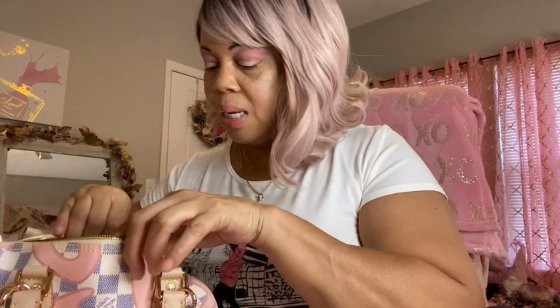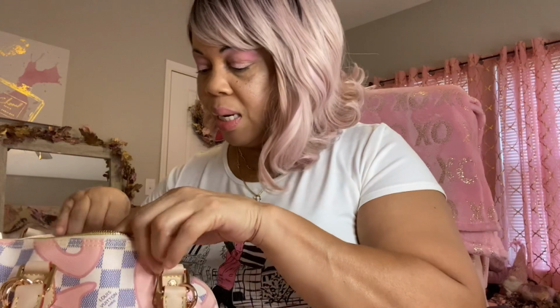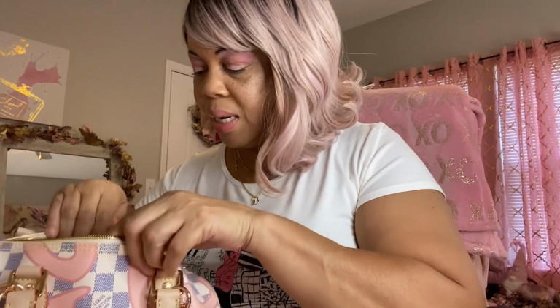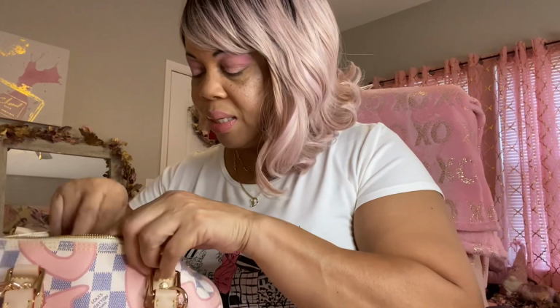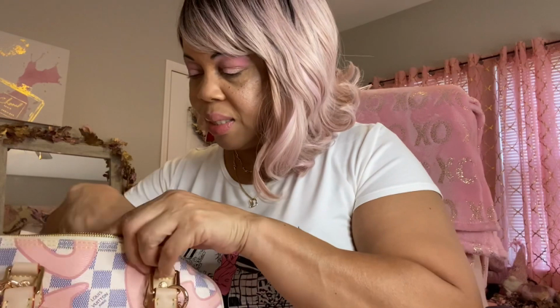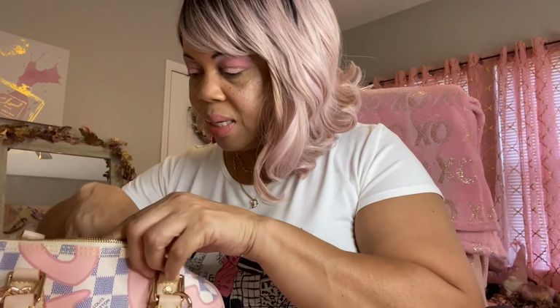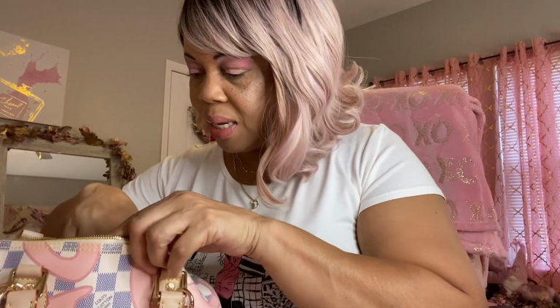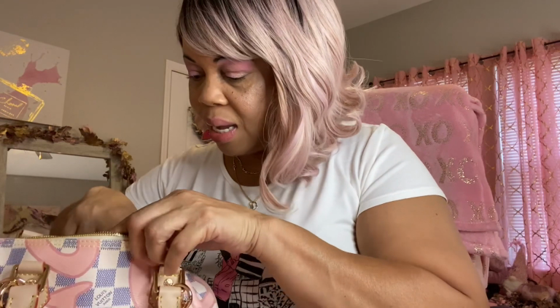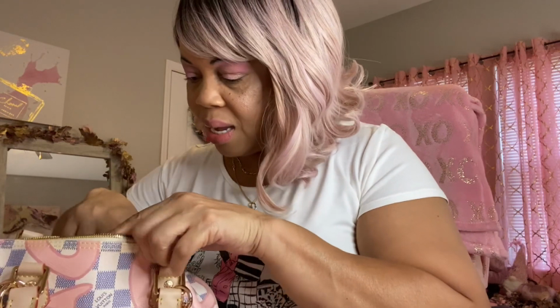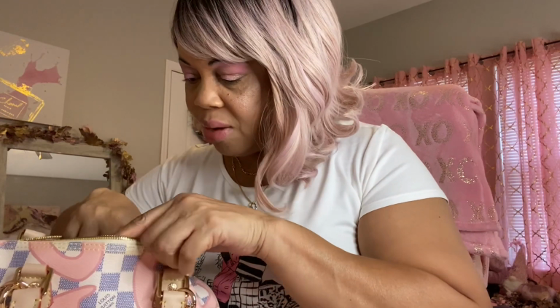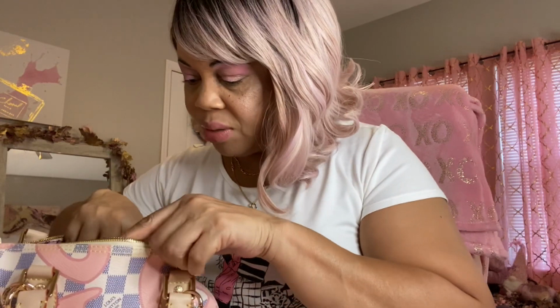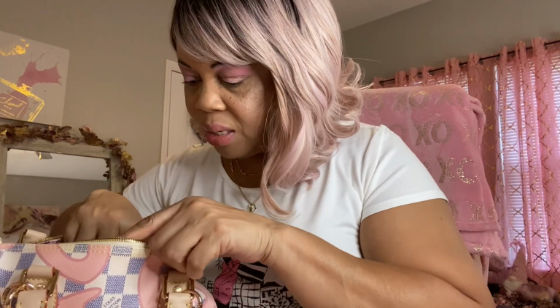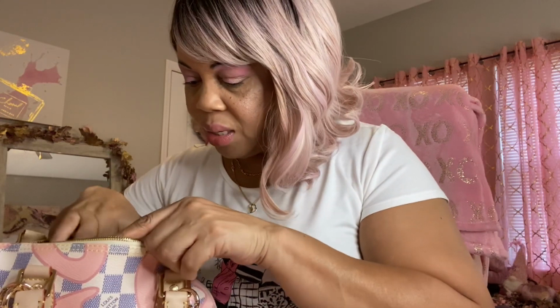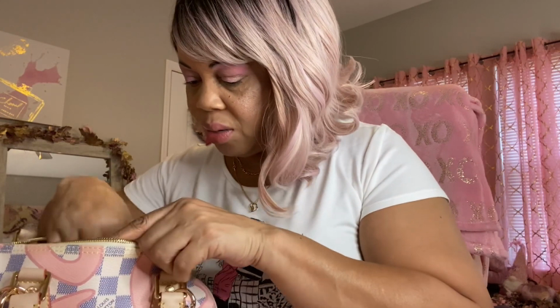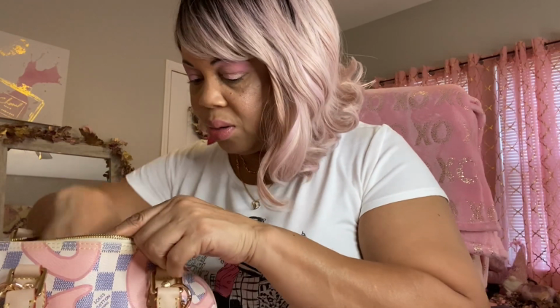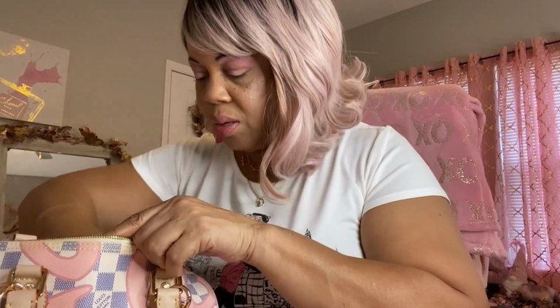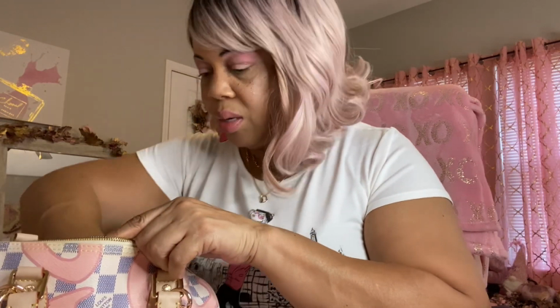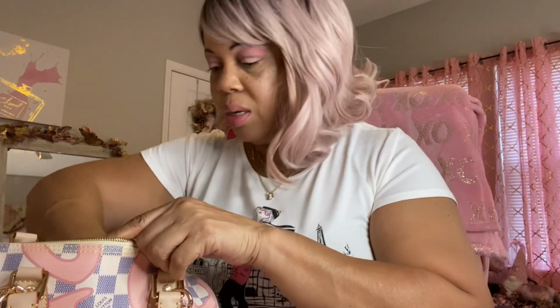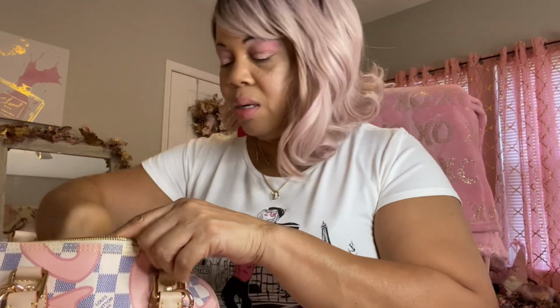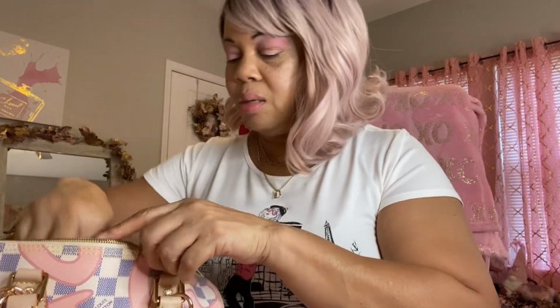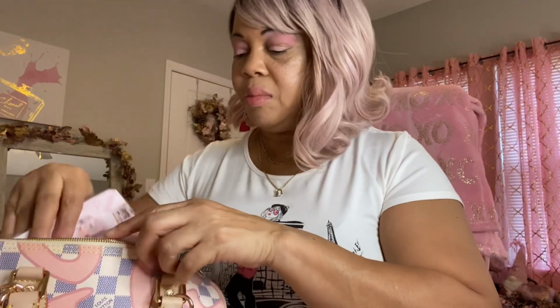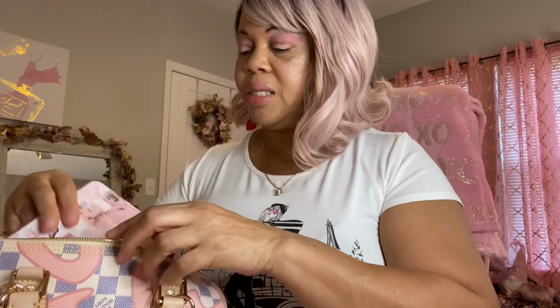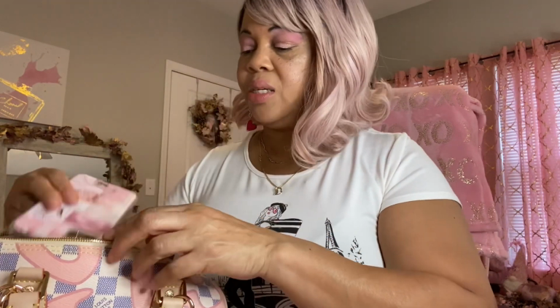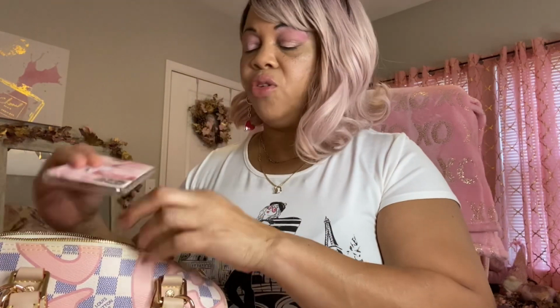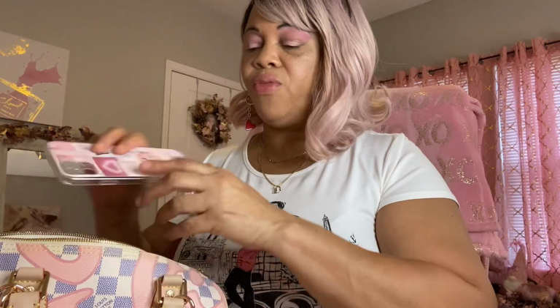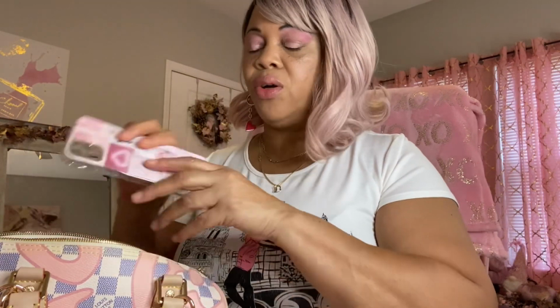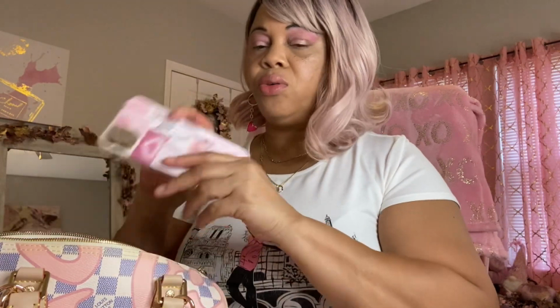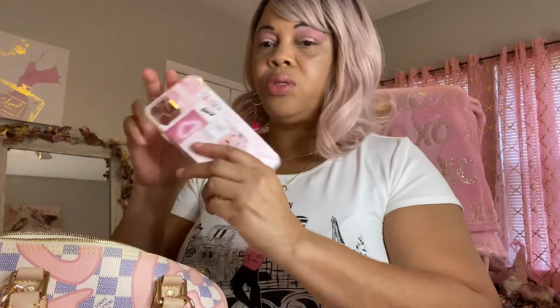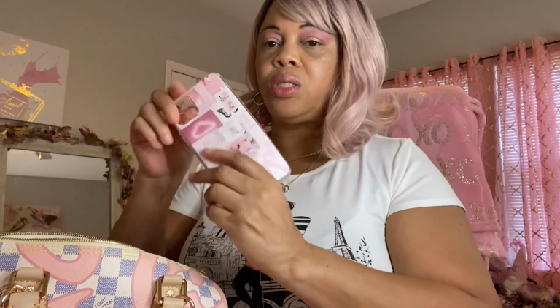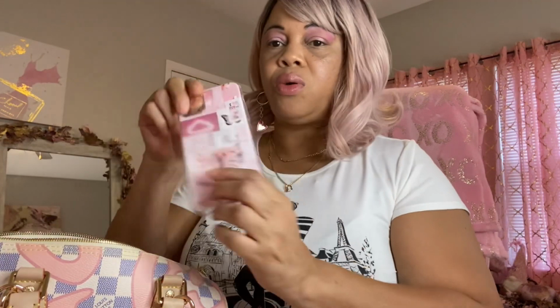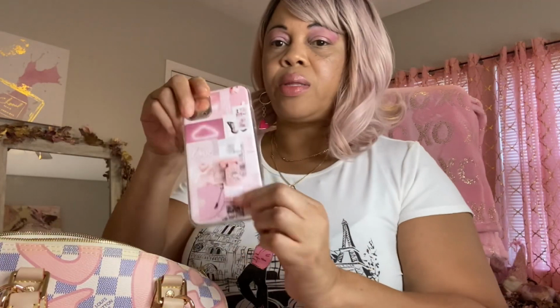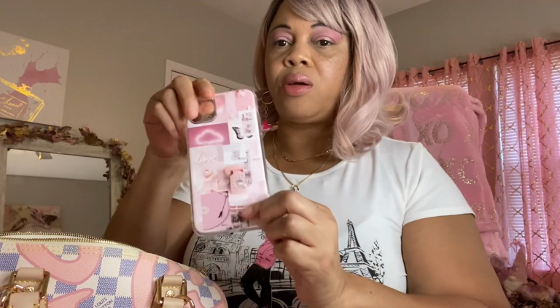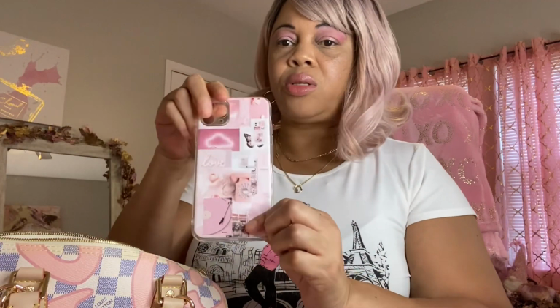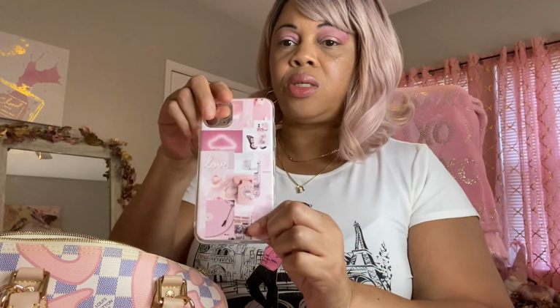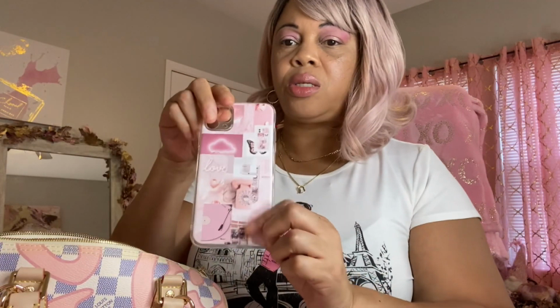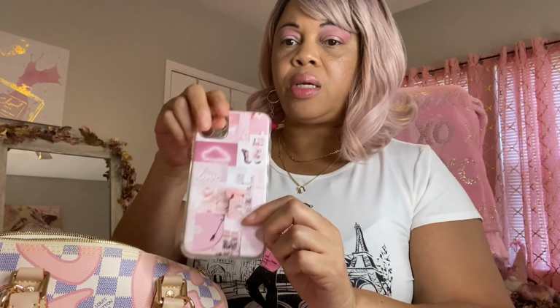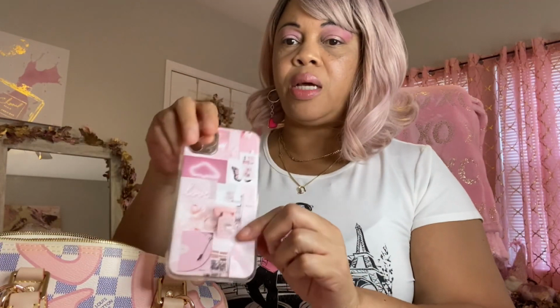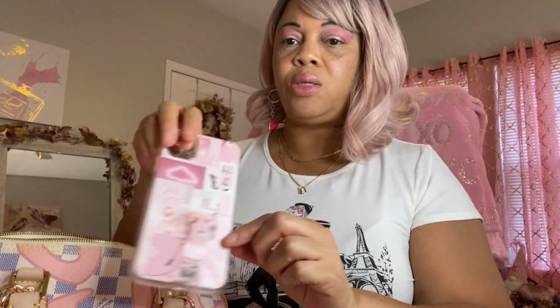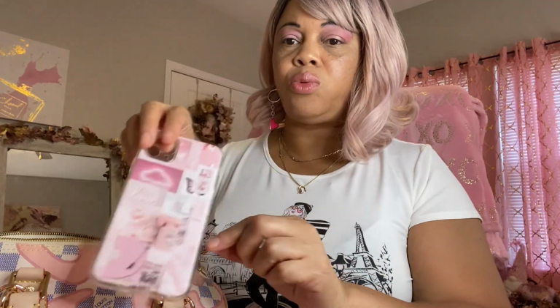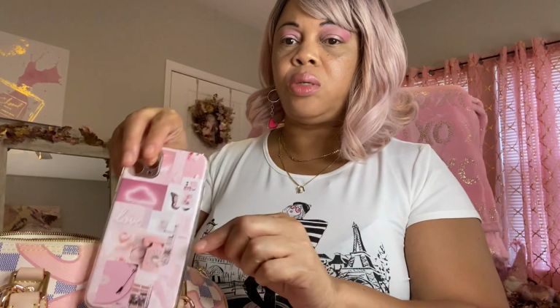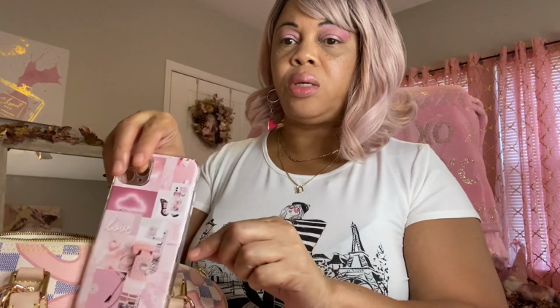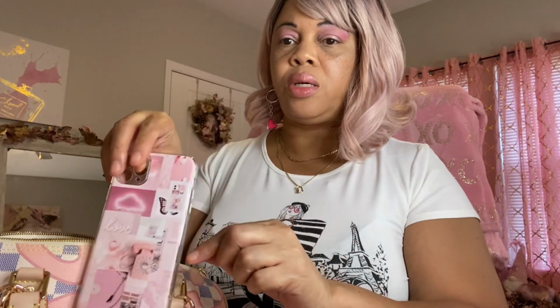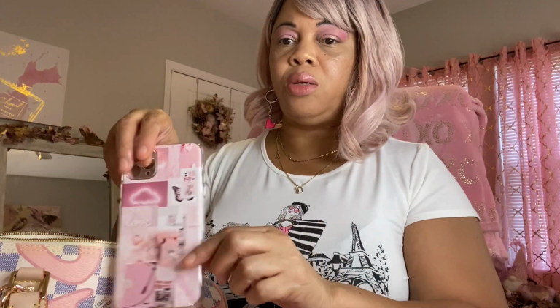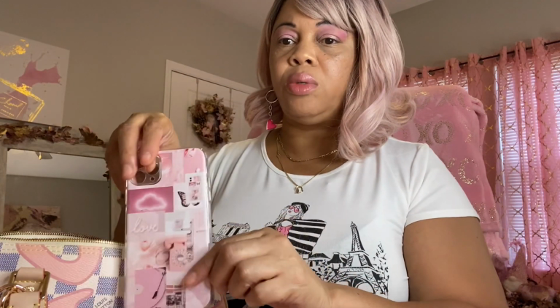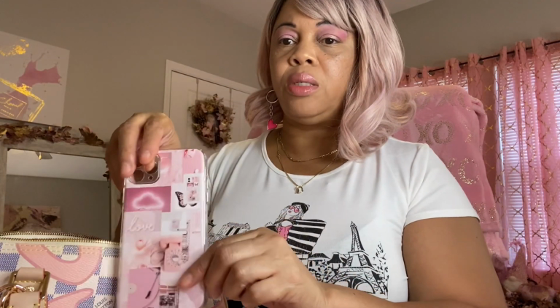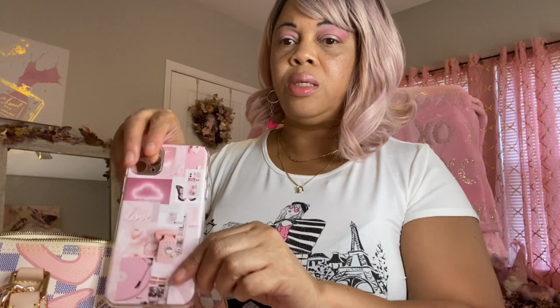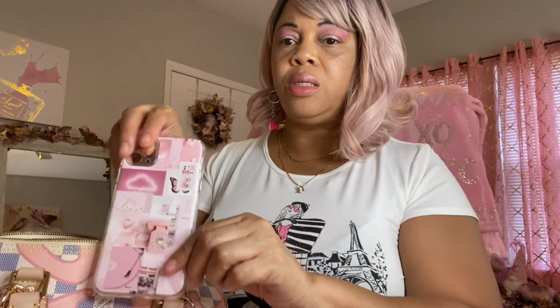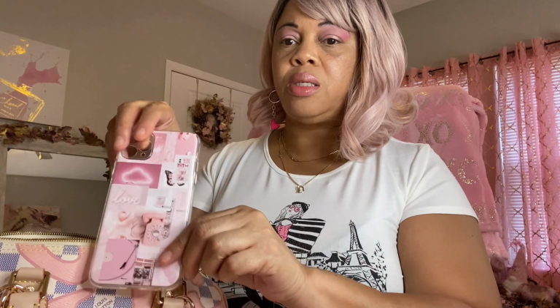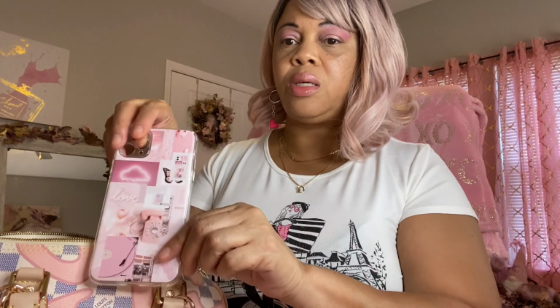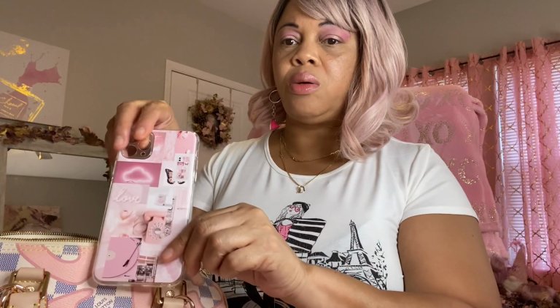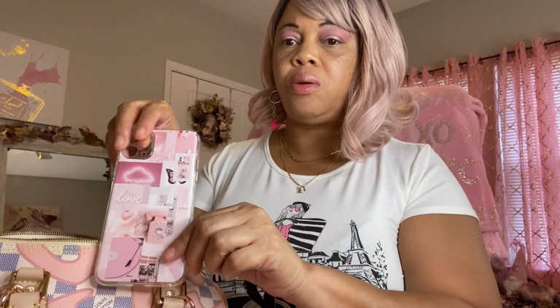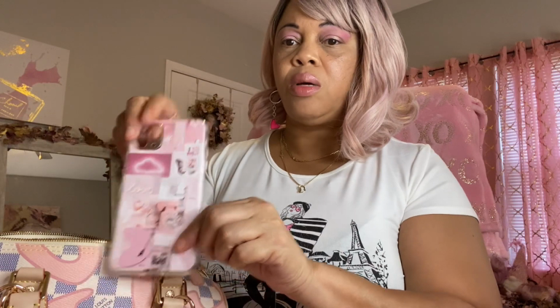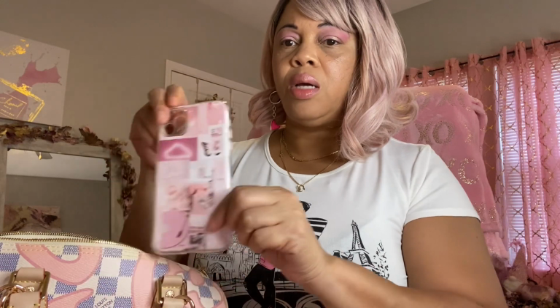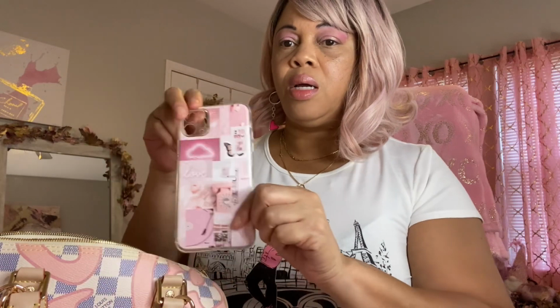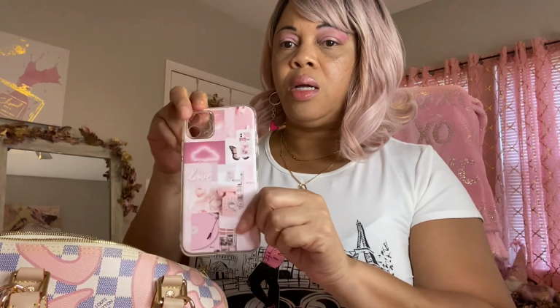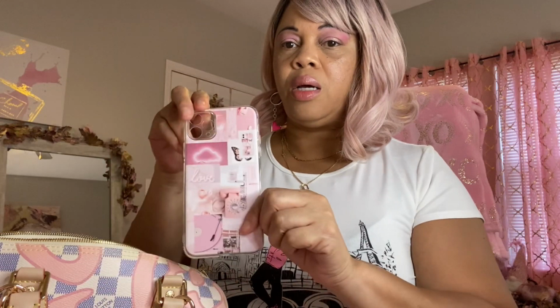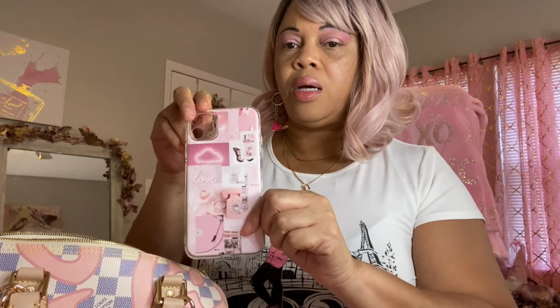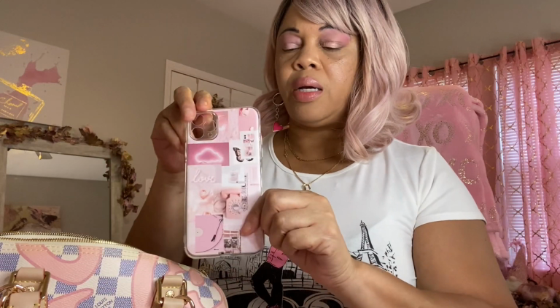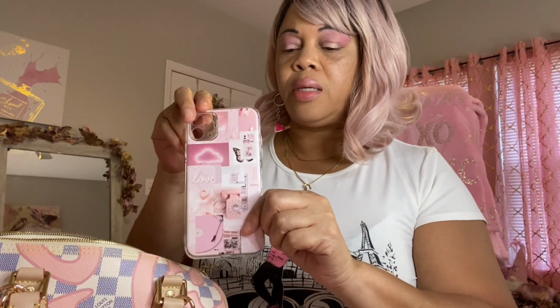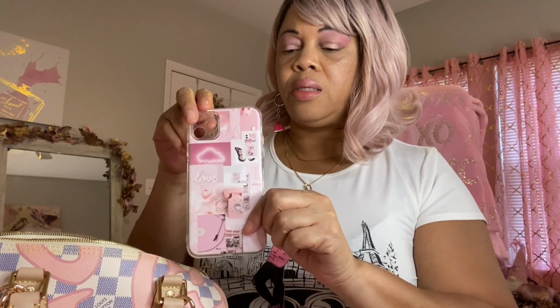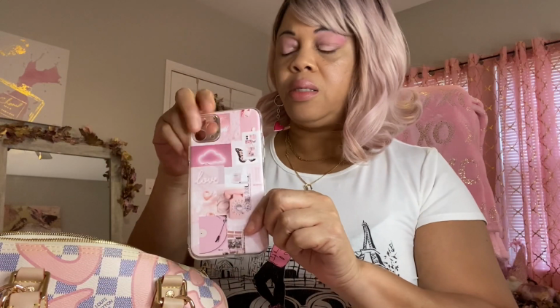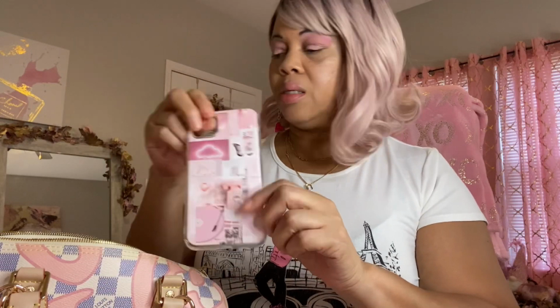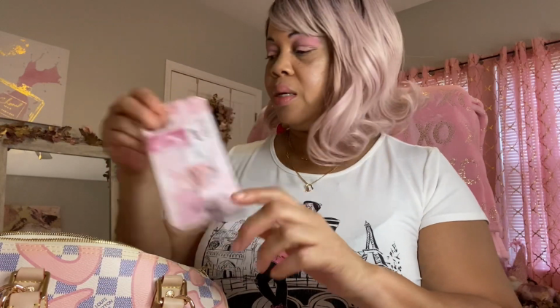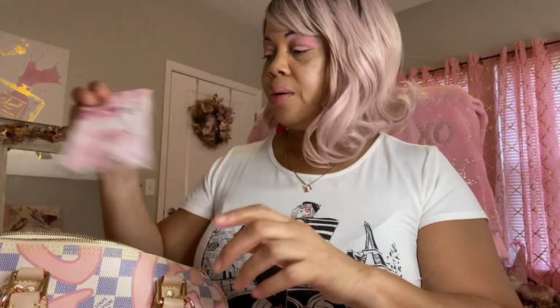Next thing I have in here is my cell phone. I thought this case would look cute with this bag, so I got that in there.